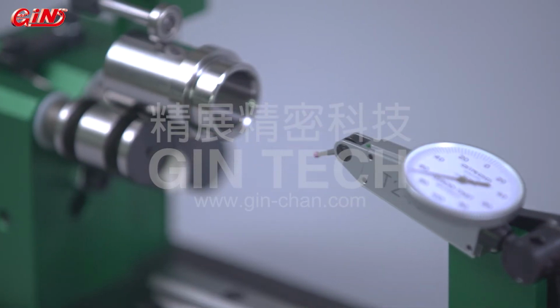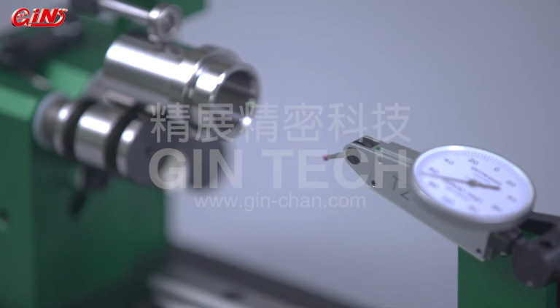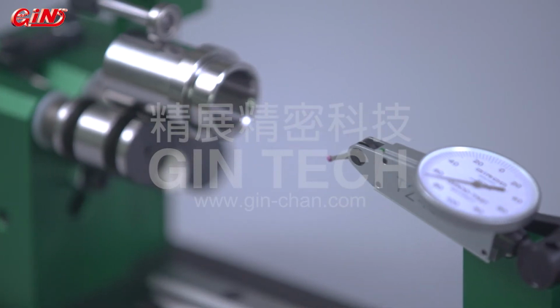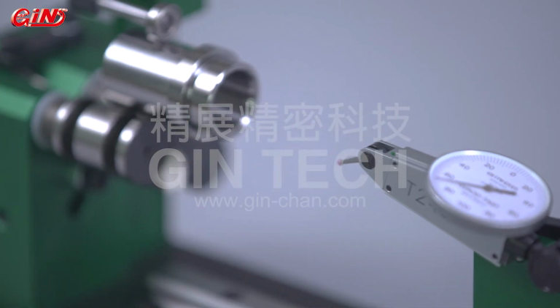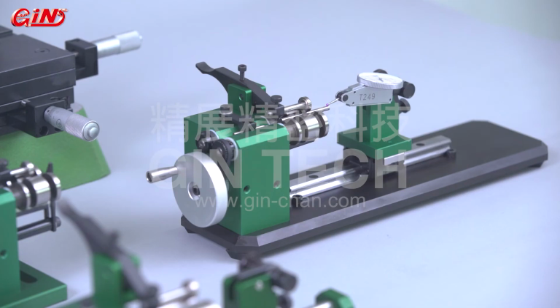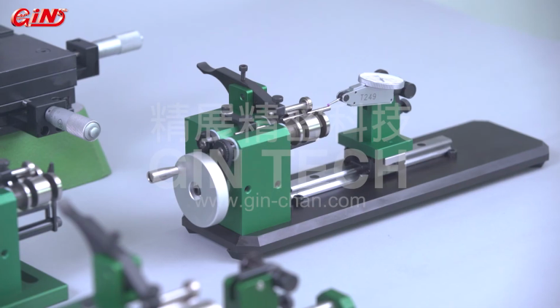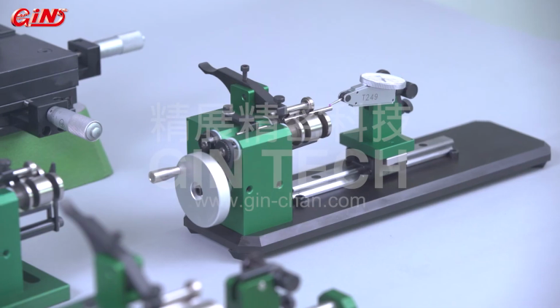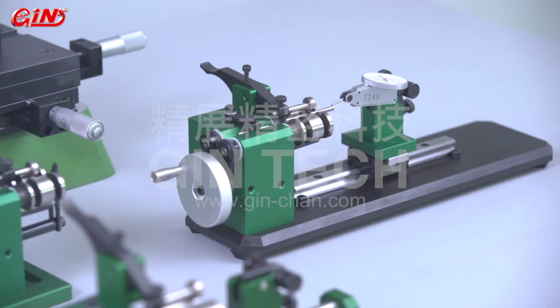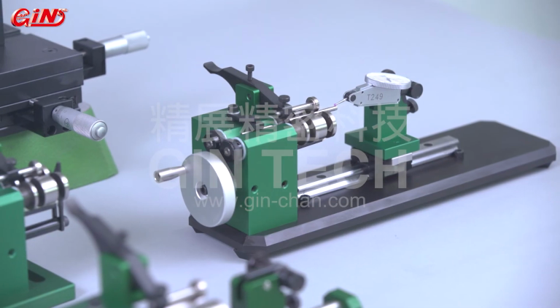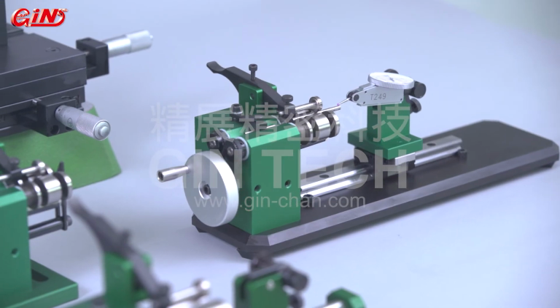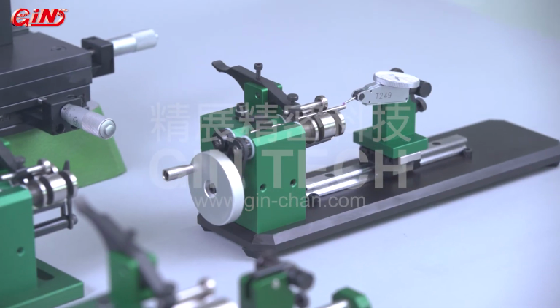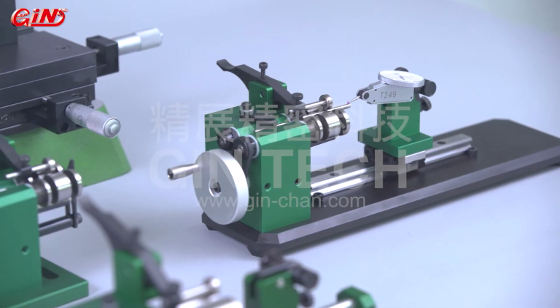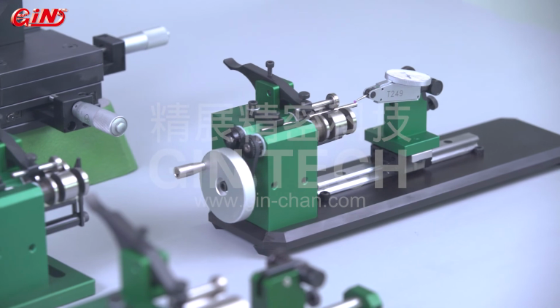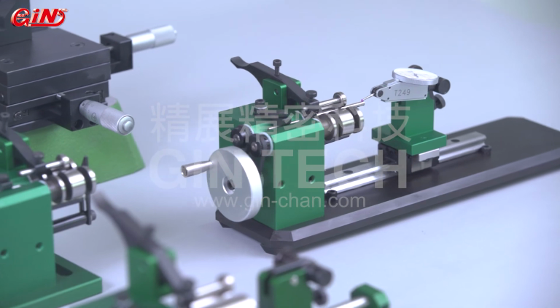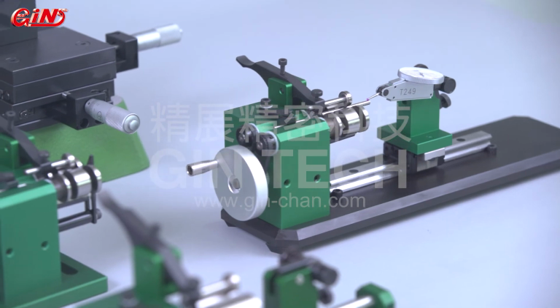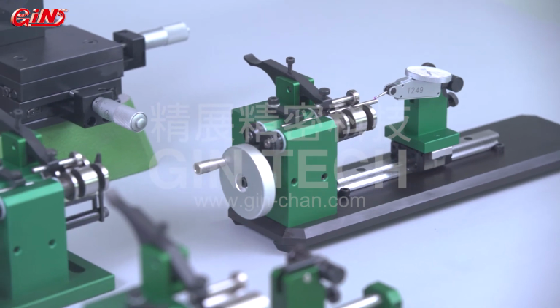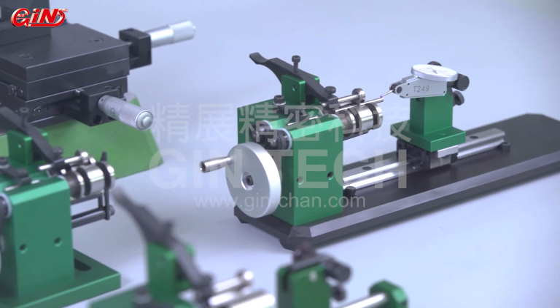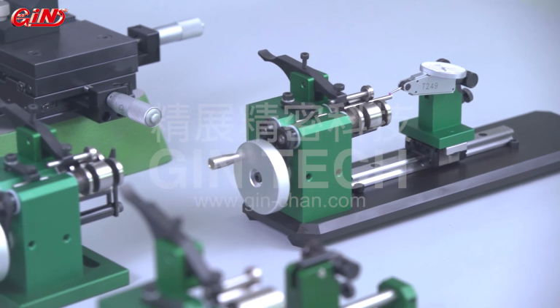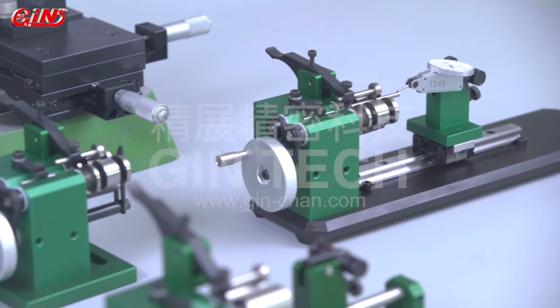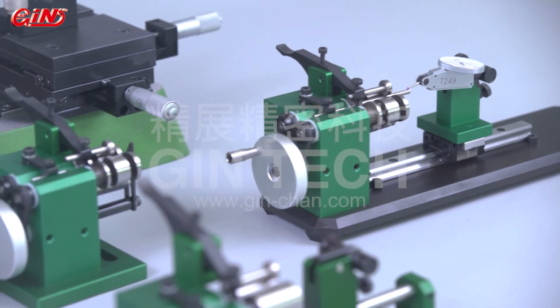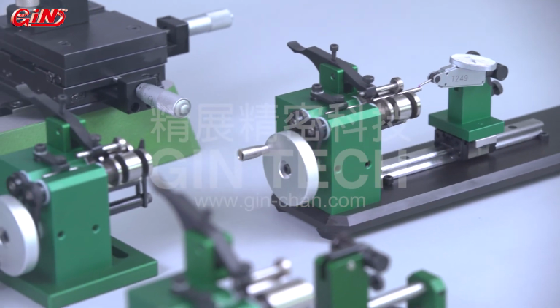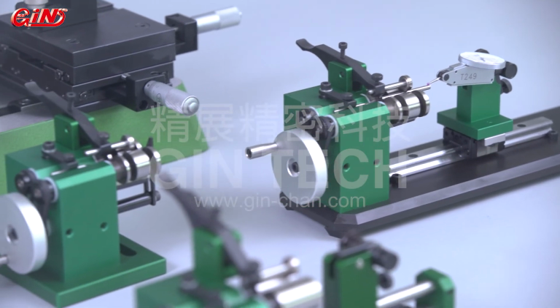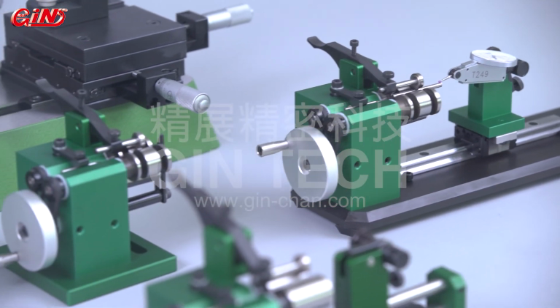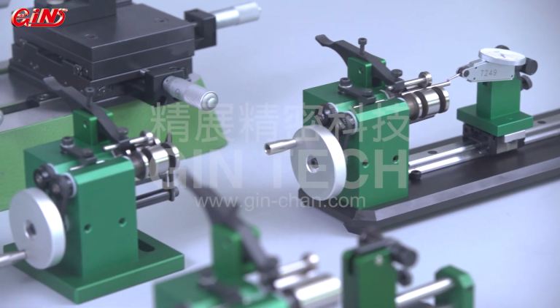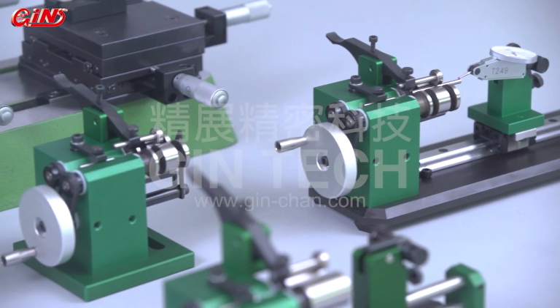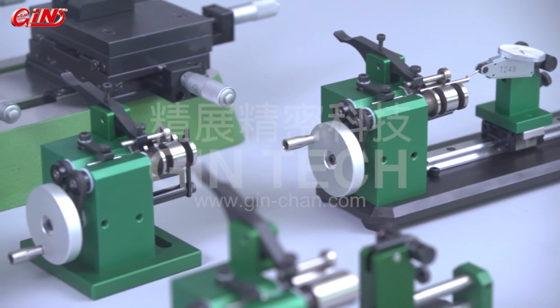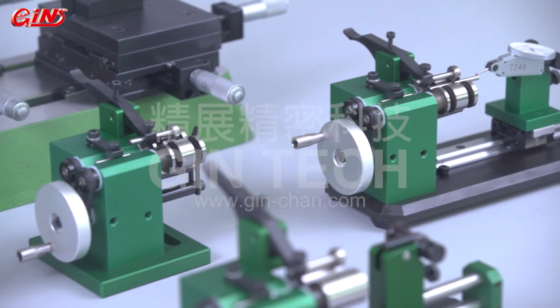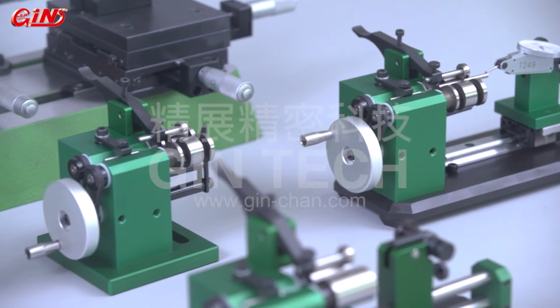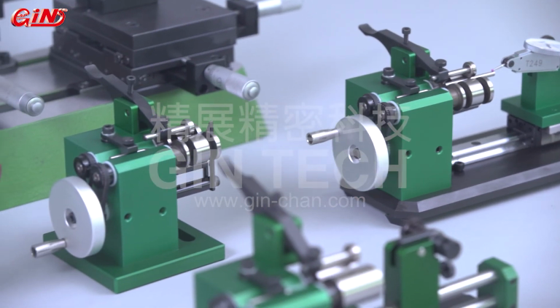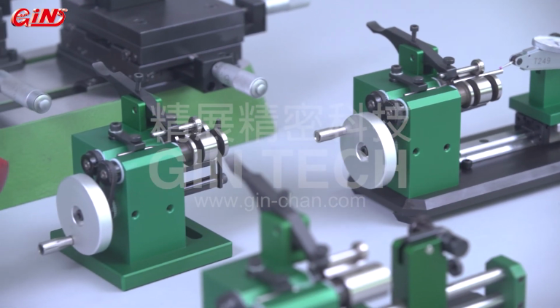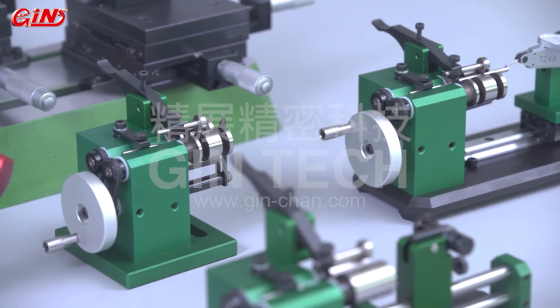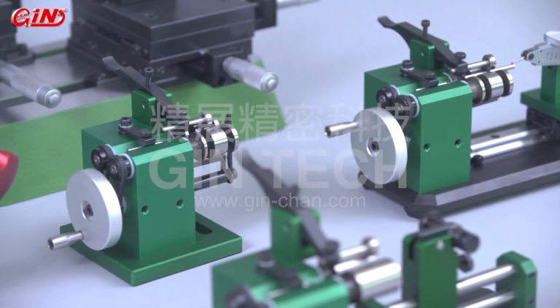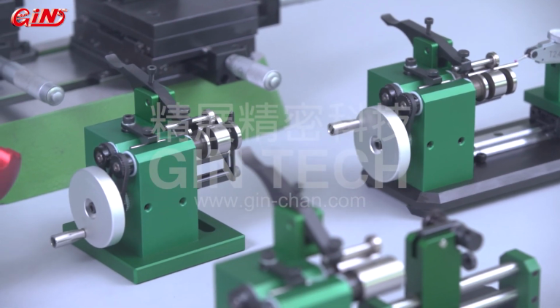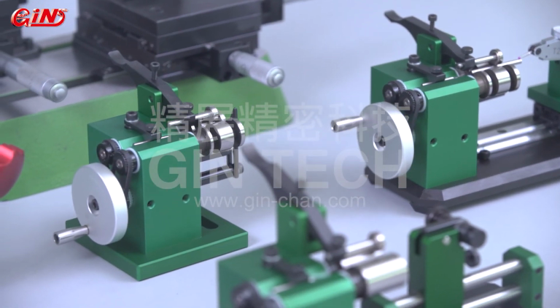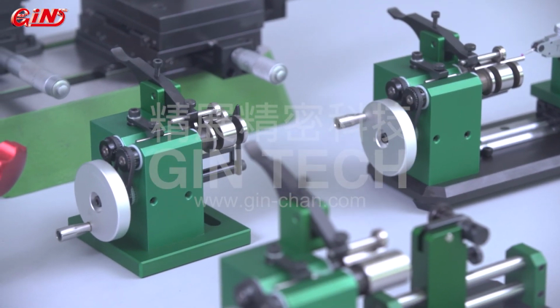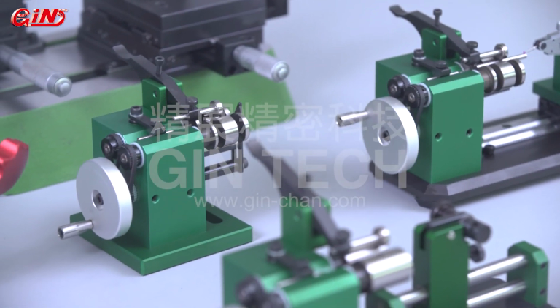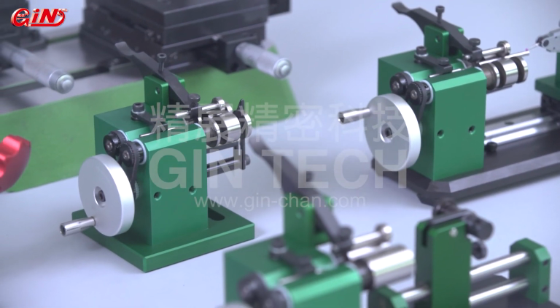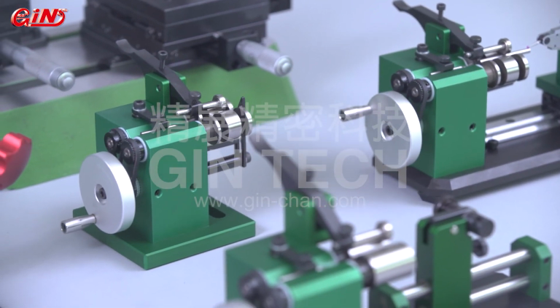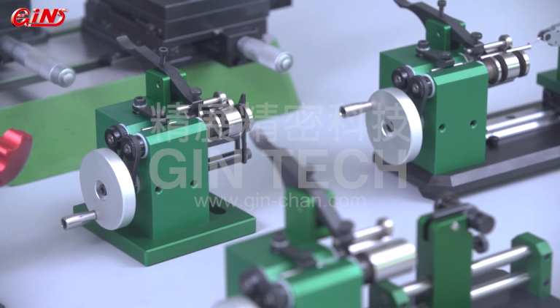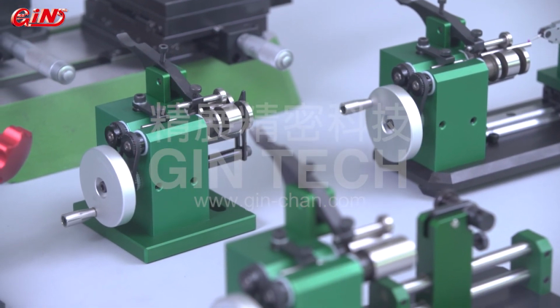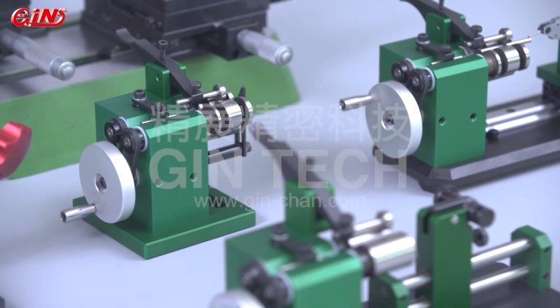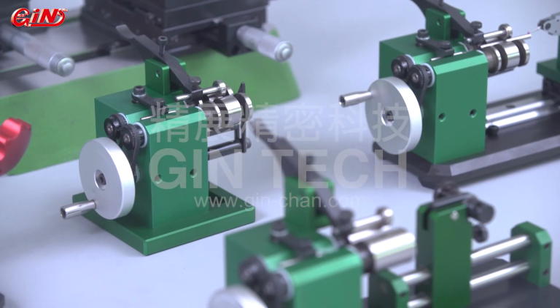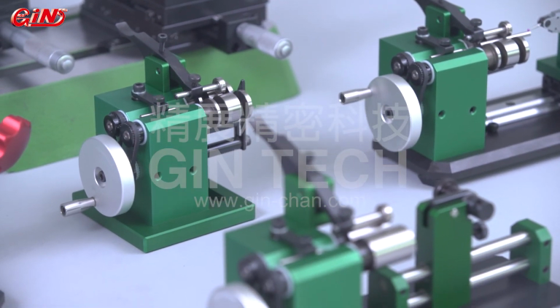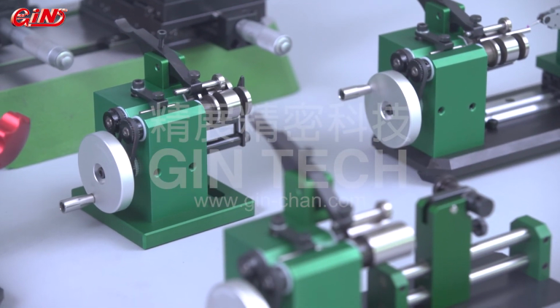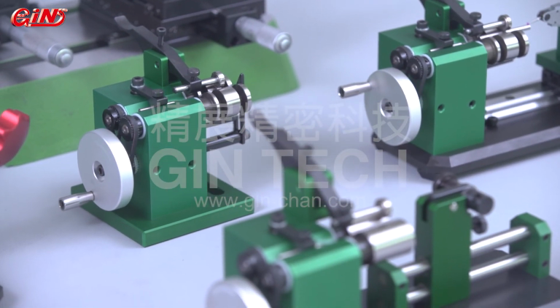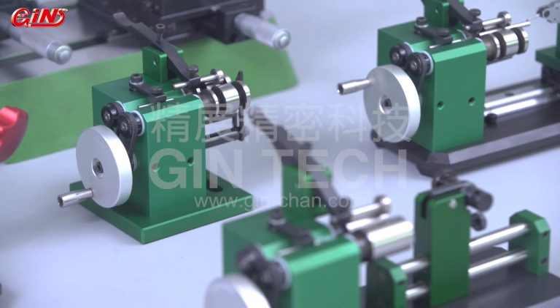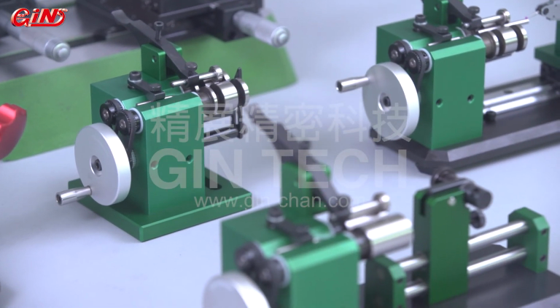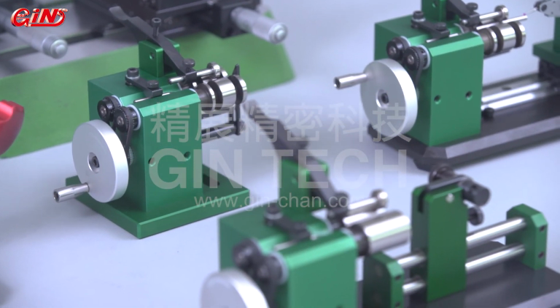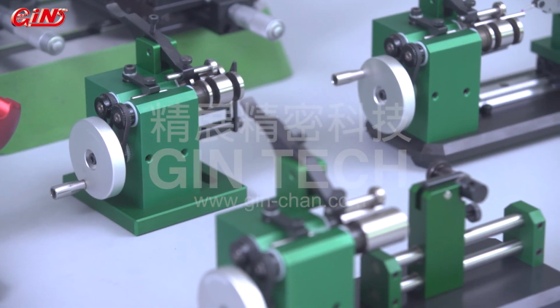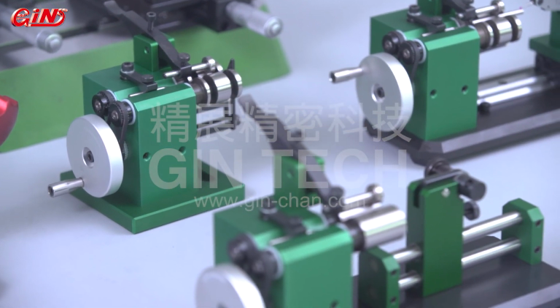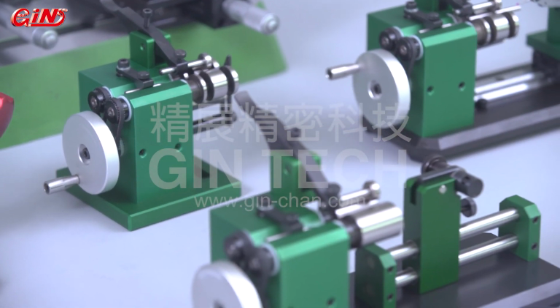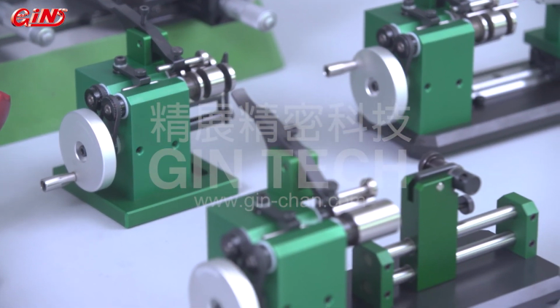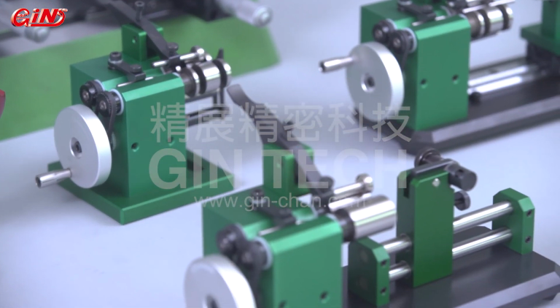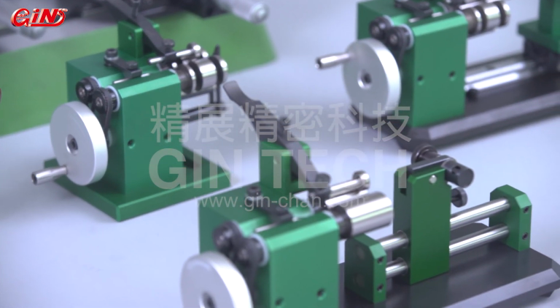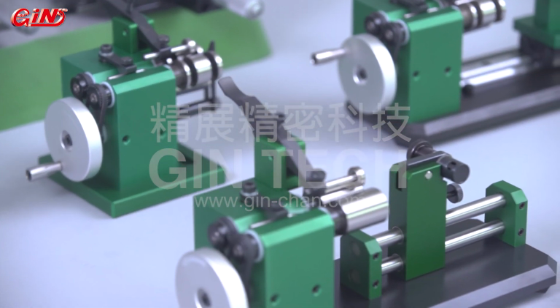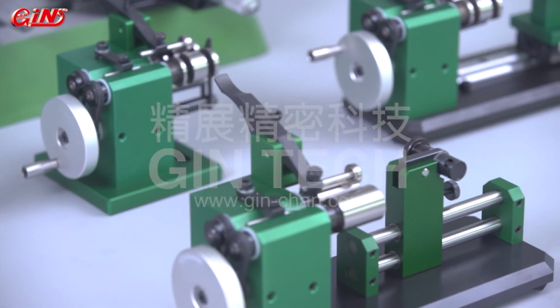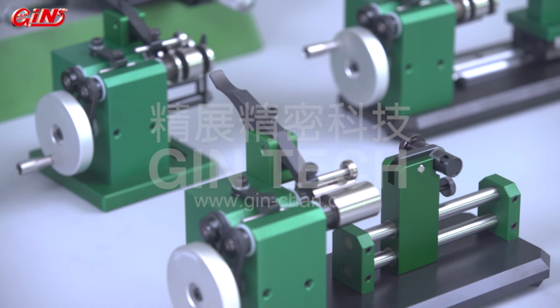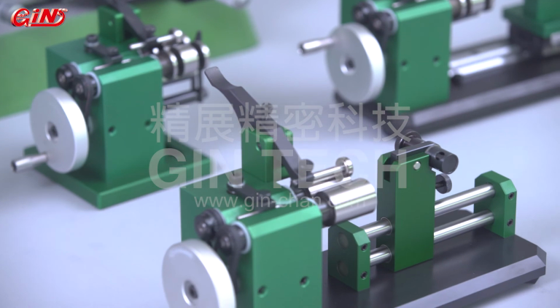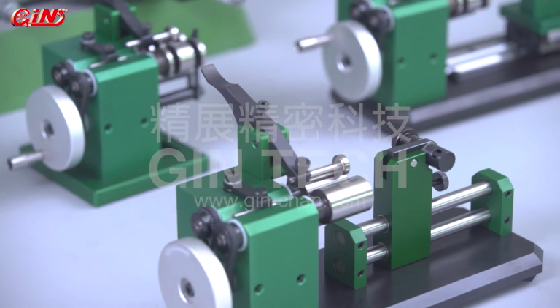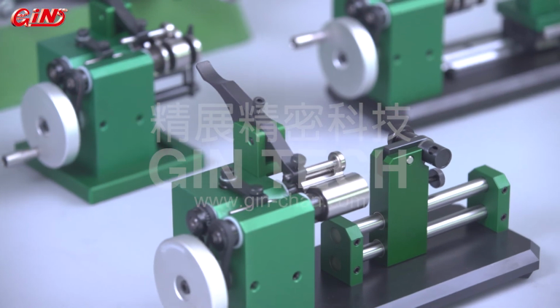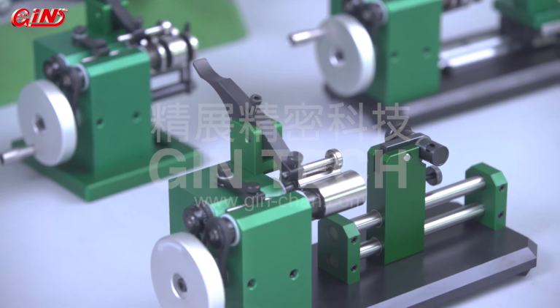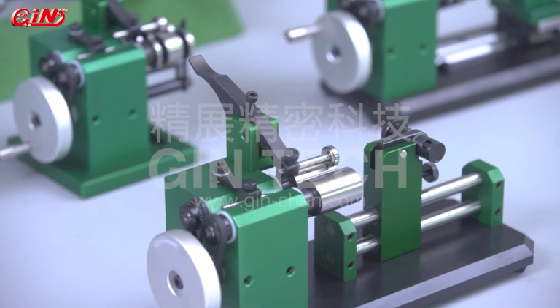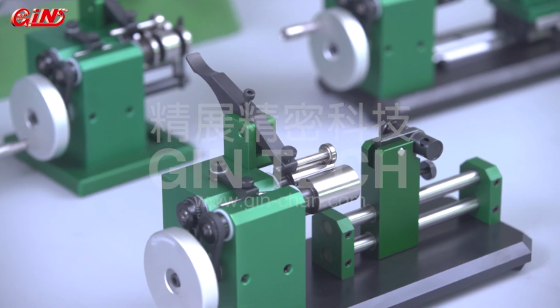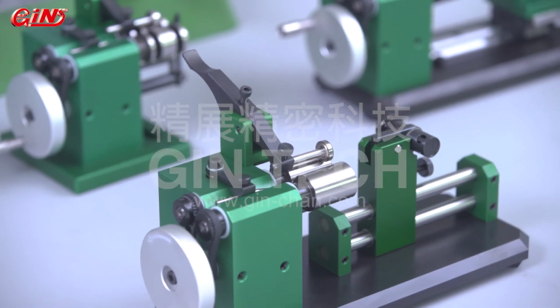There are various types of concentricity inspection devices offered by Jintec. Buyers have many options.